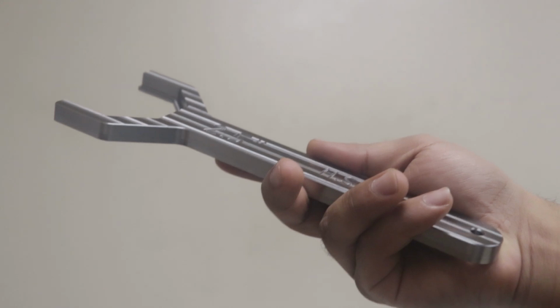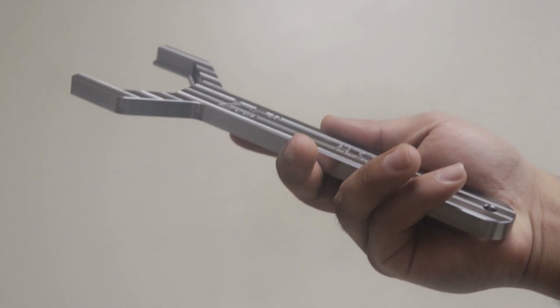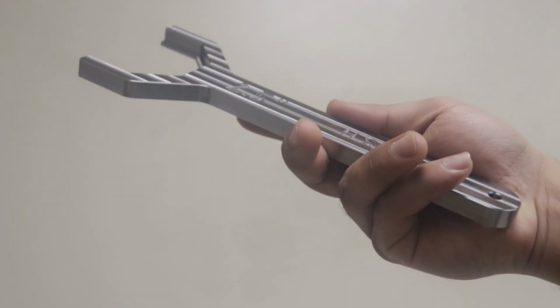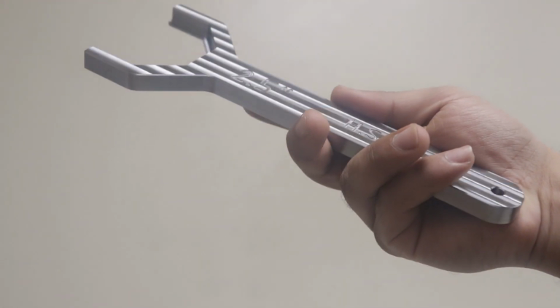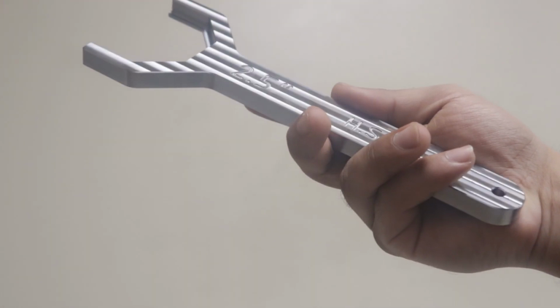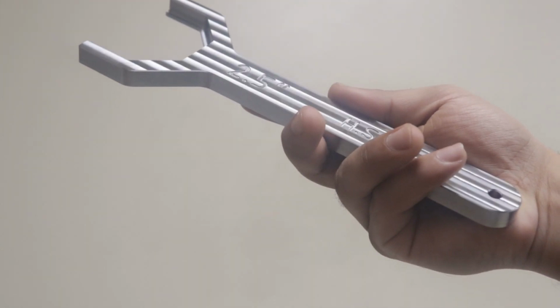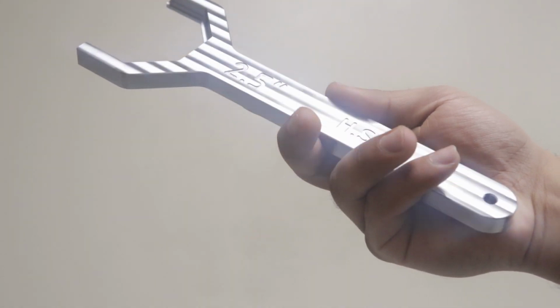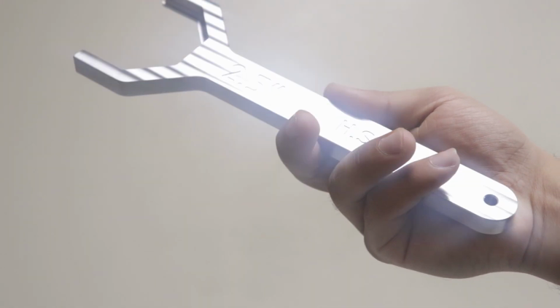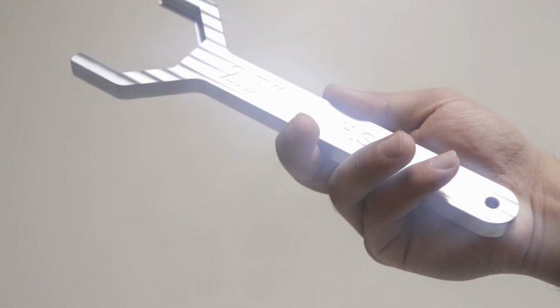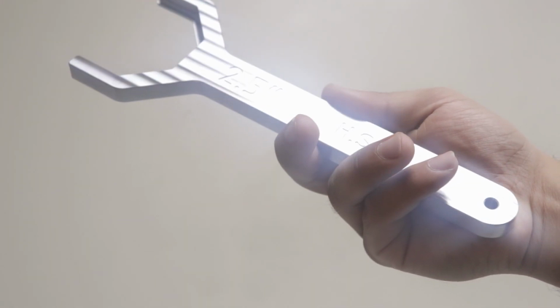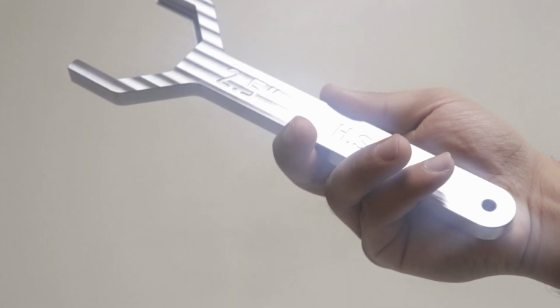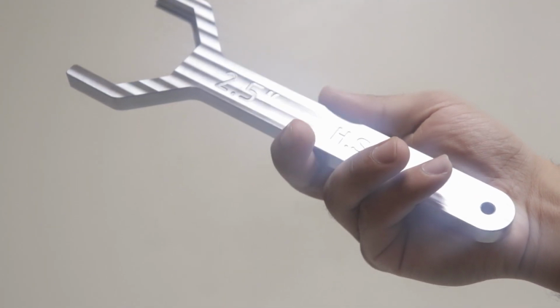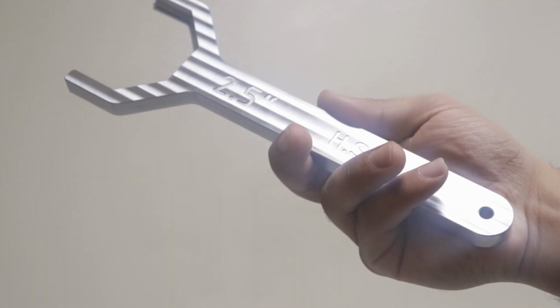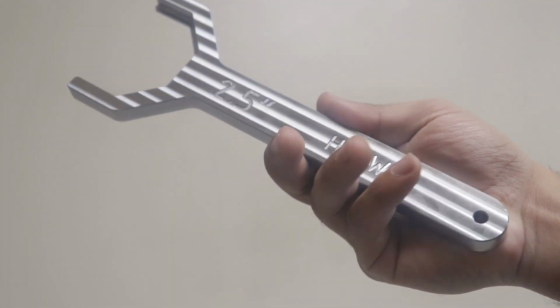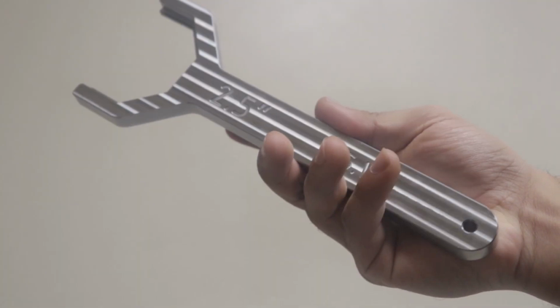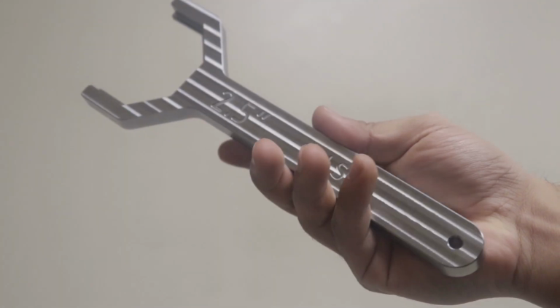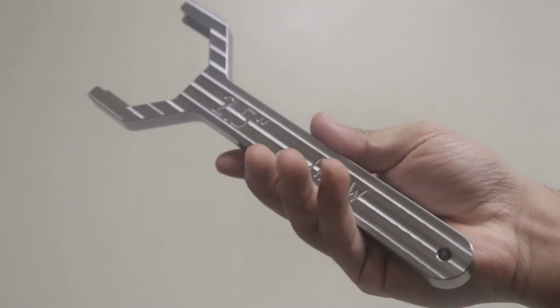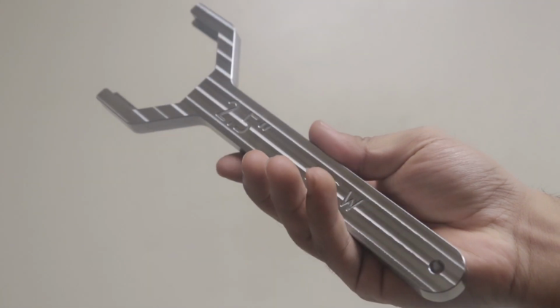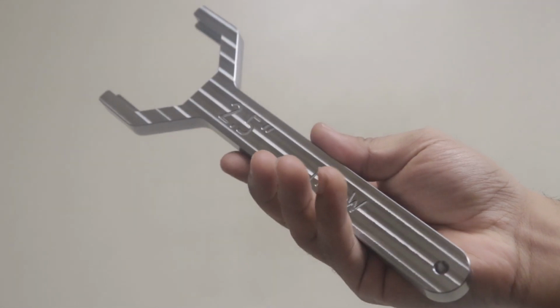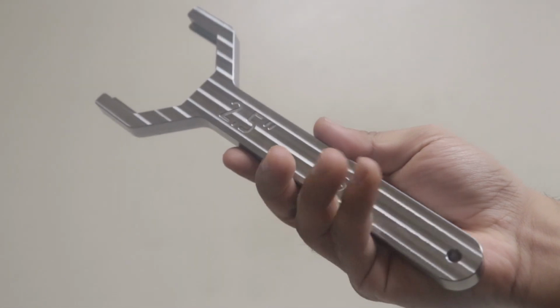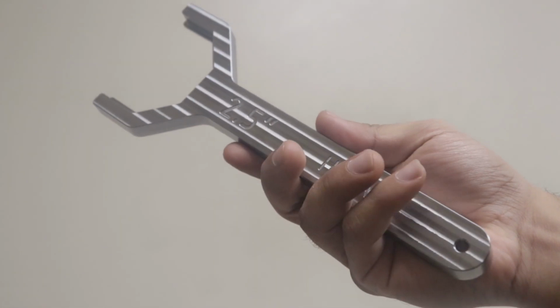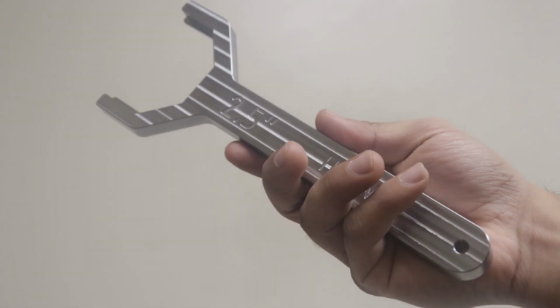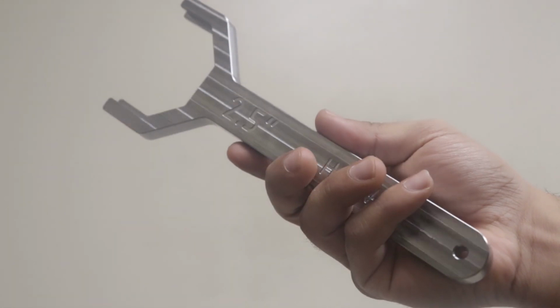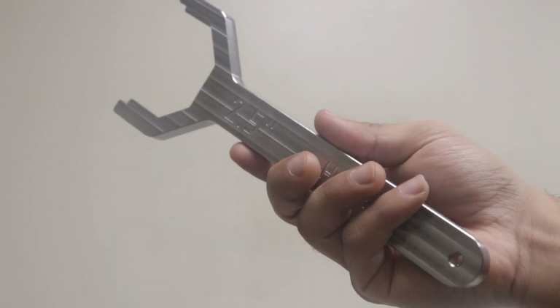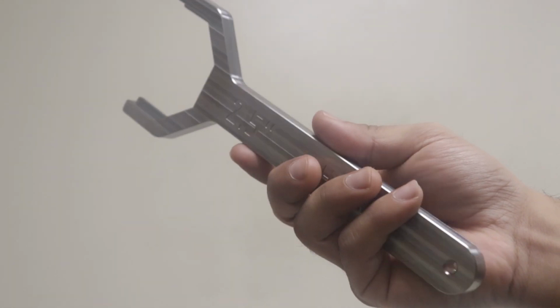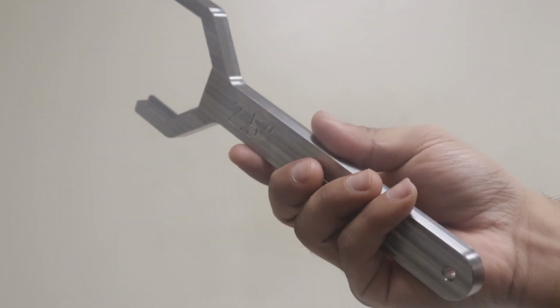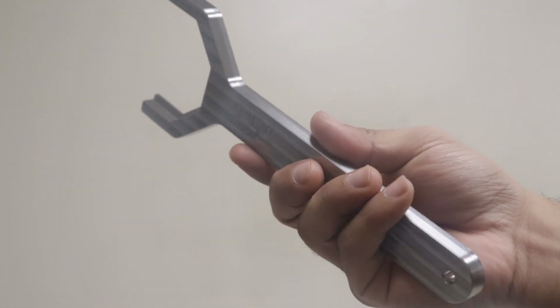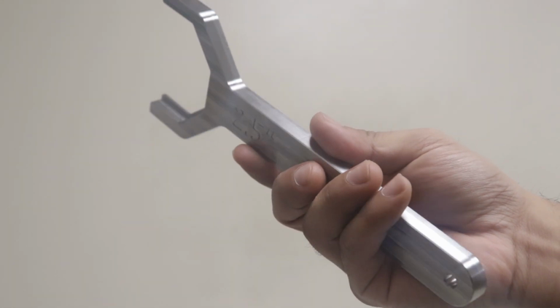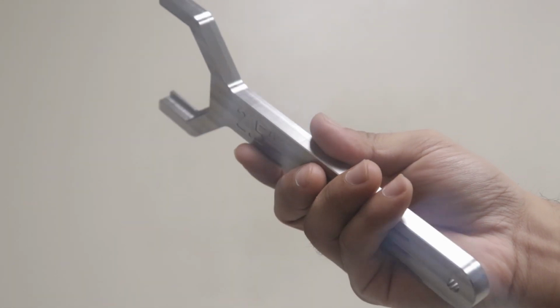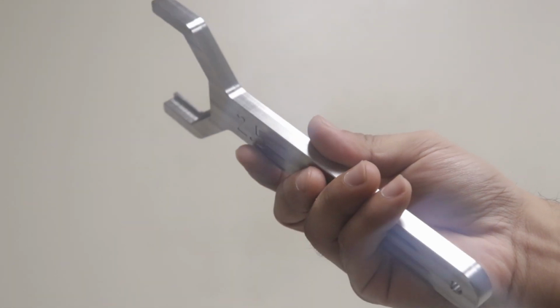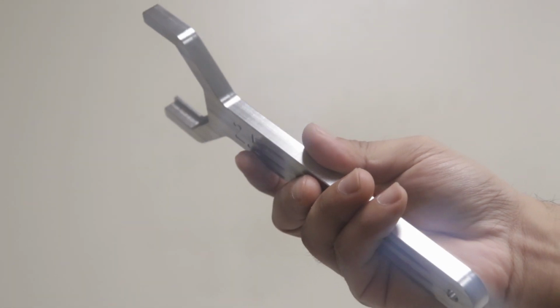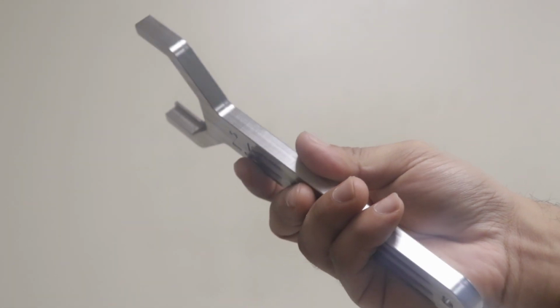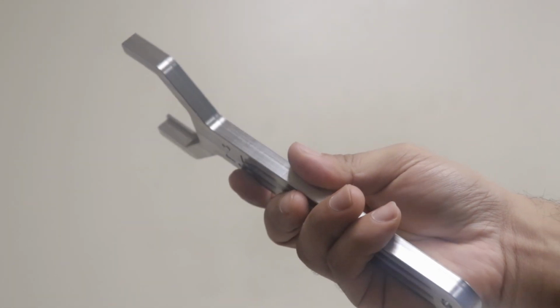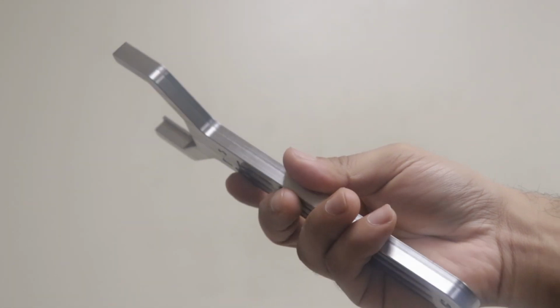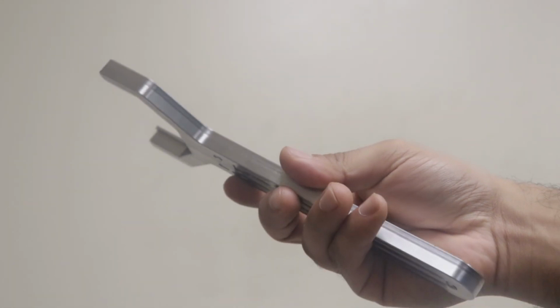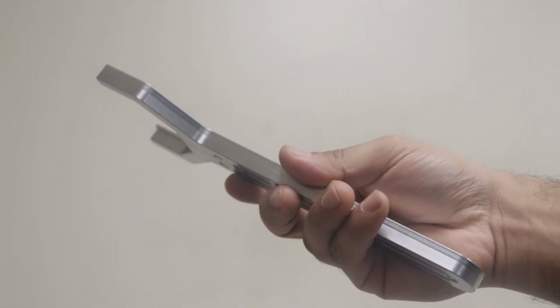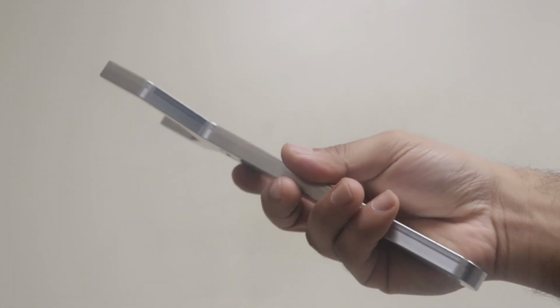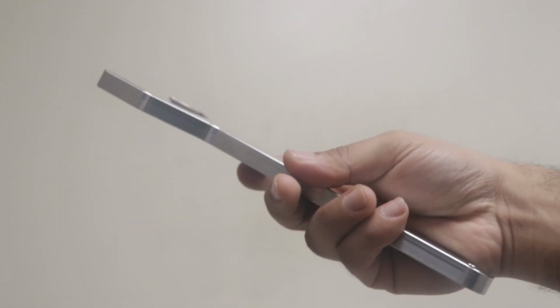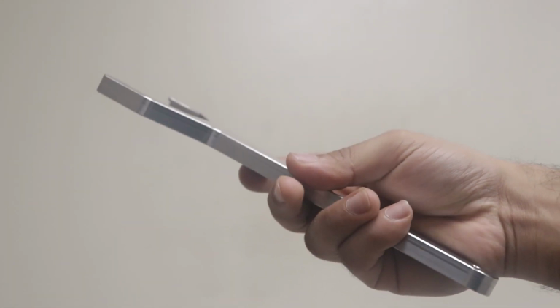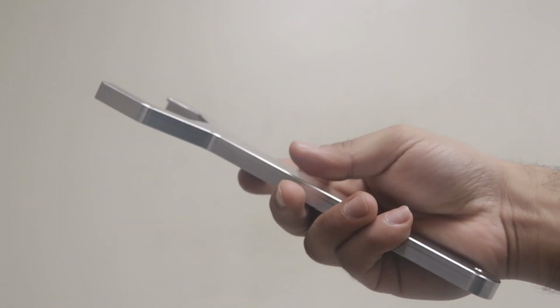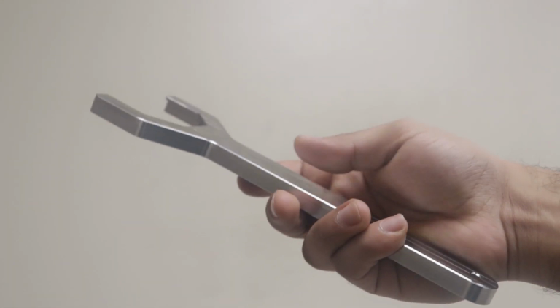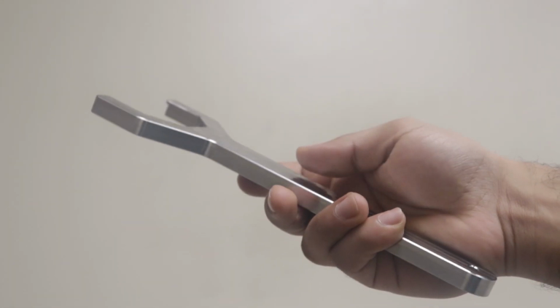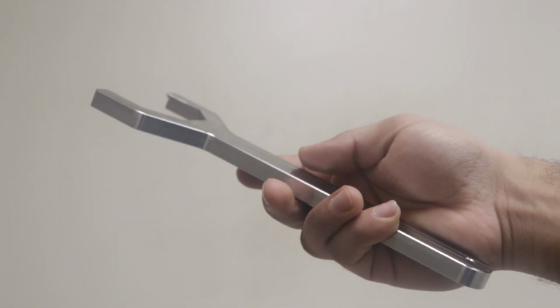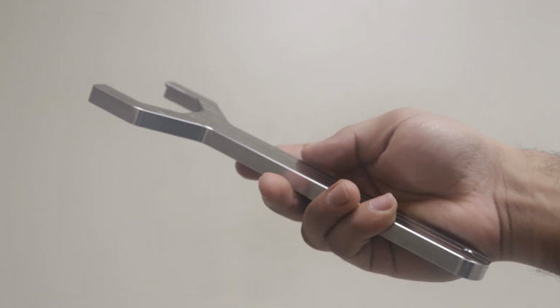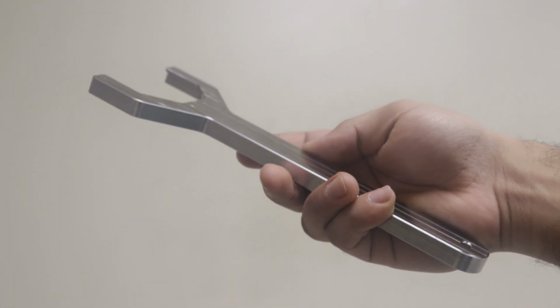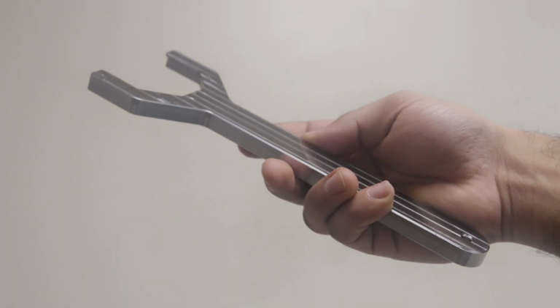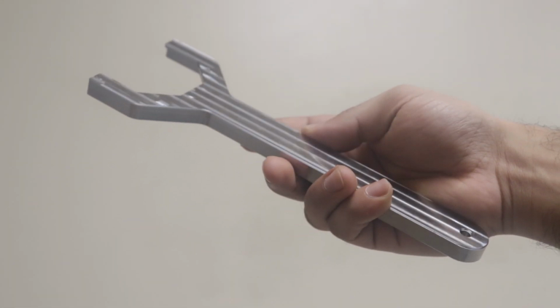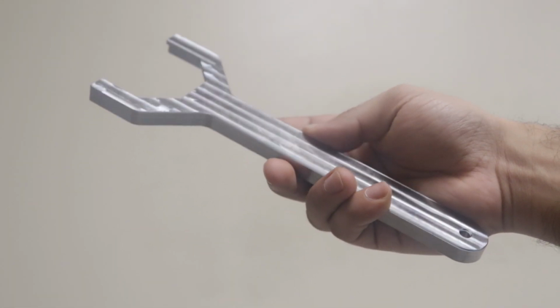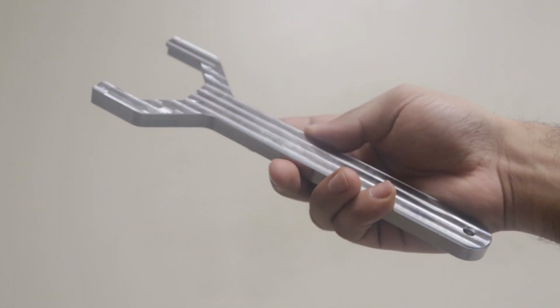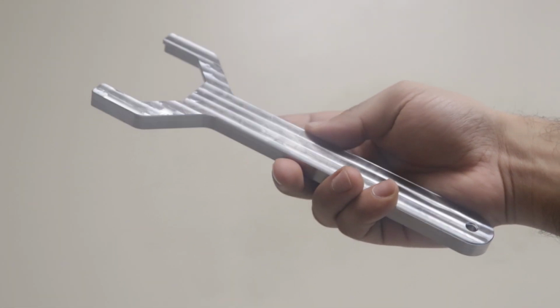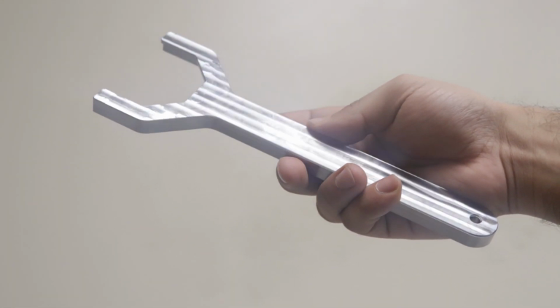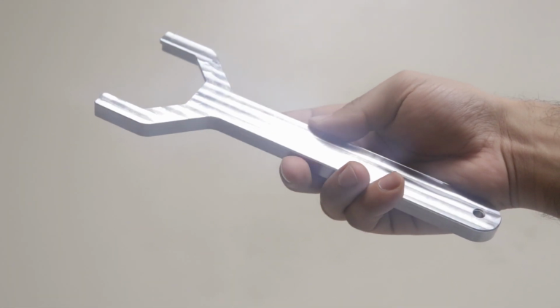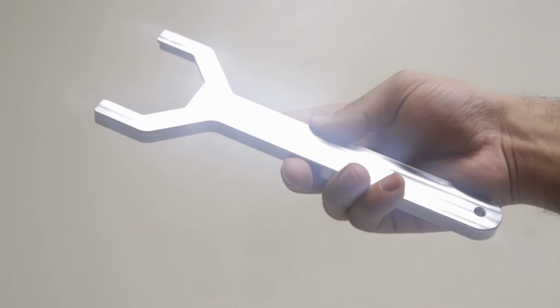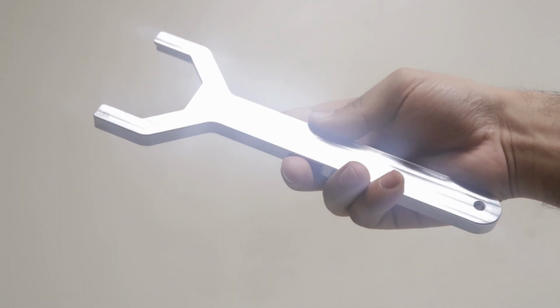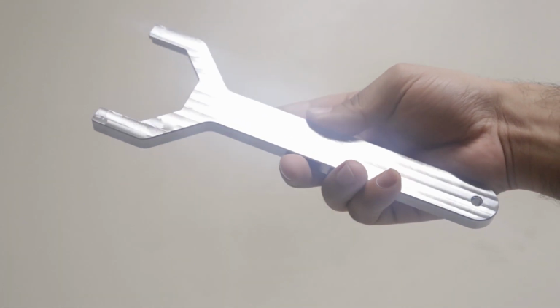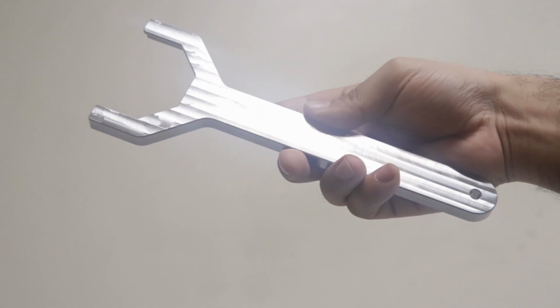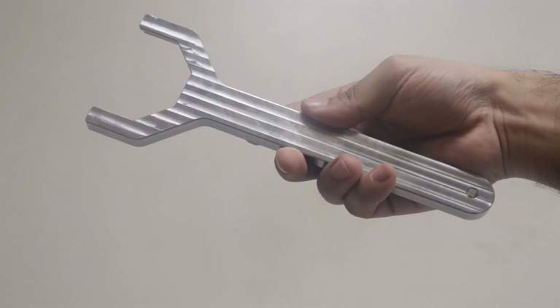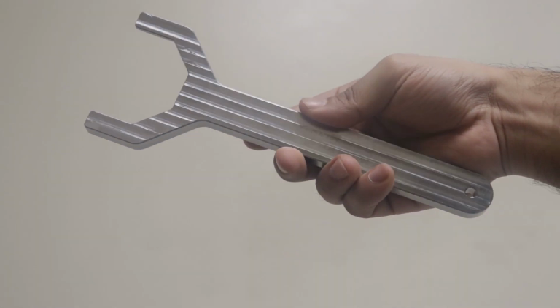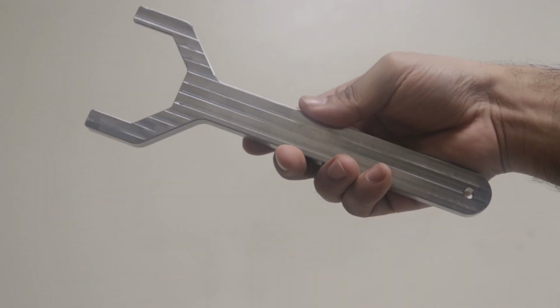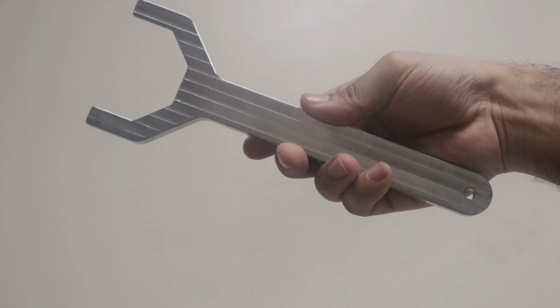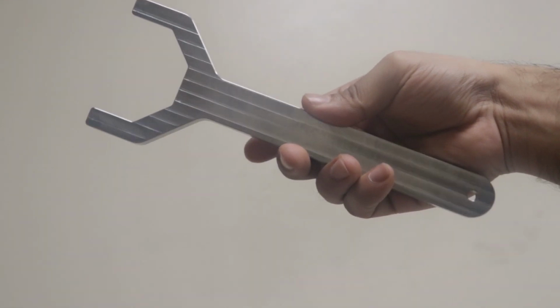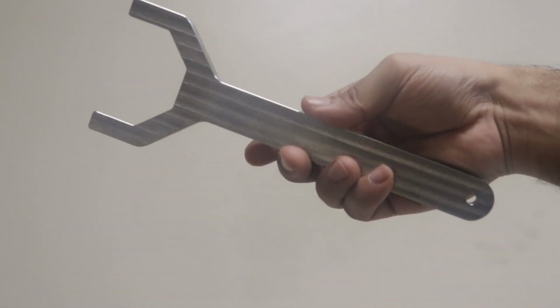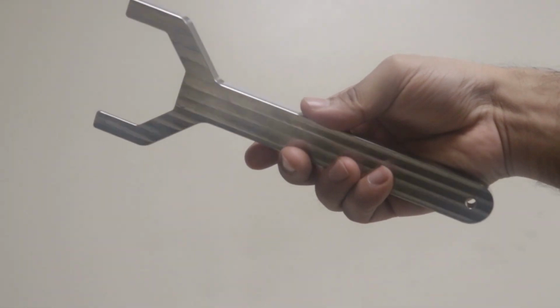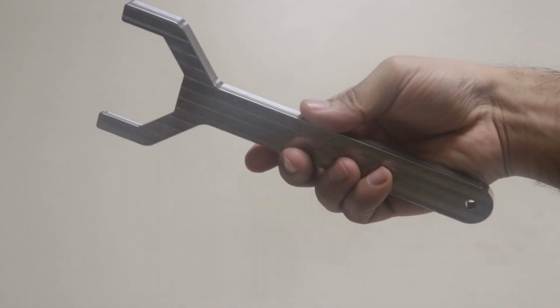Hey everyone, in this episode I'm going to show you how I made these giant octagonal wrenches out of 4140 alloy steel on the DMC-2.